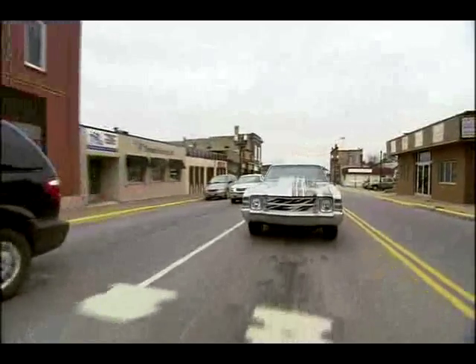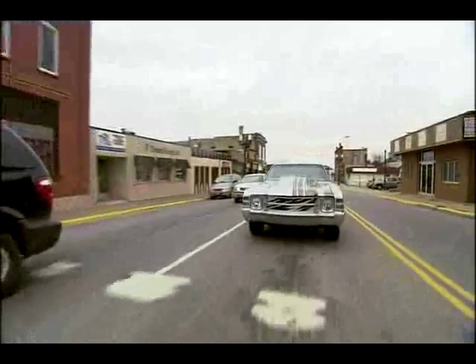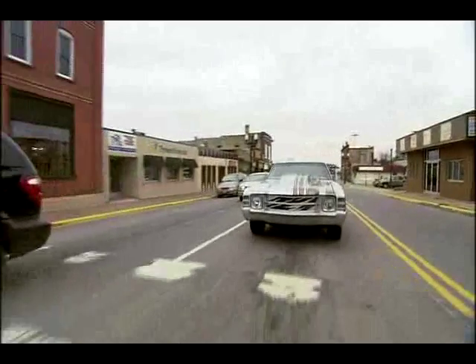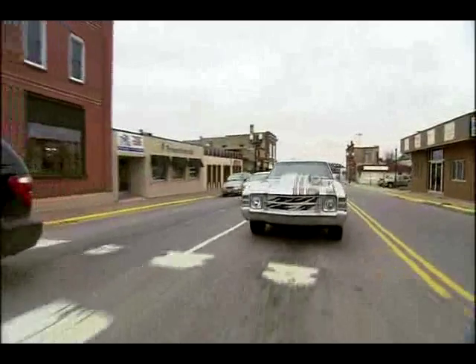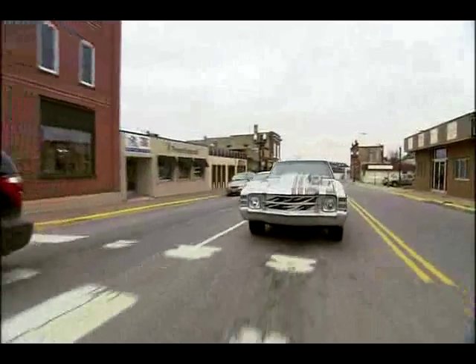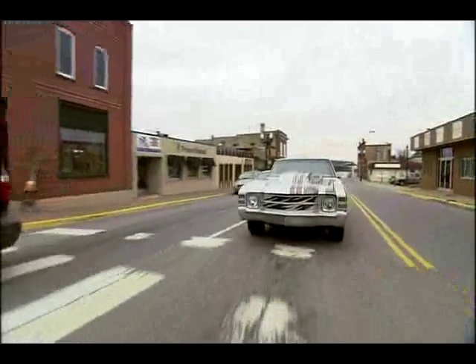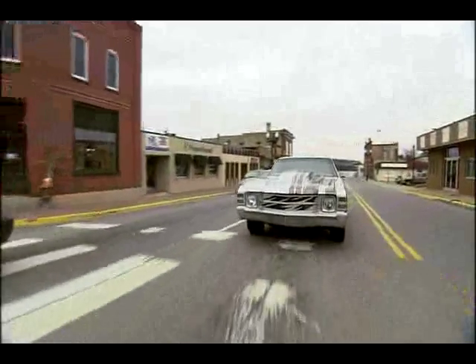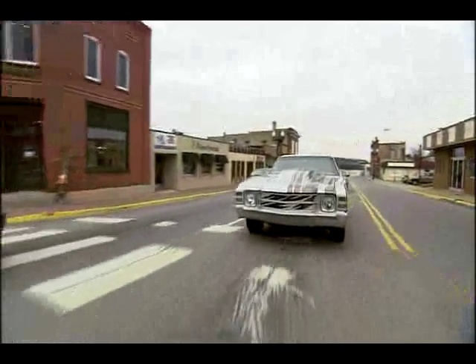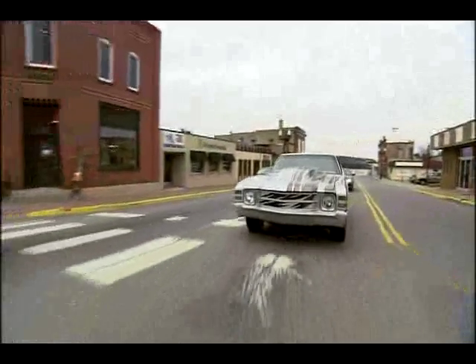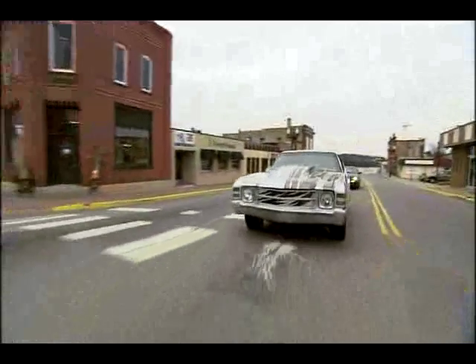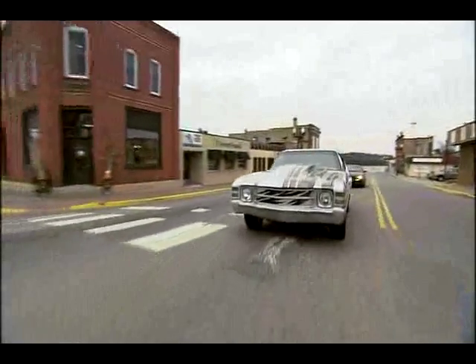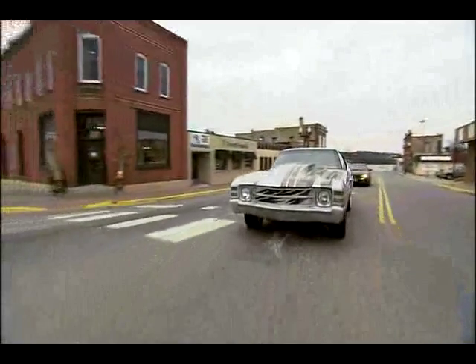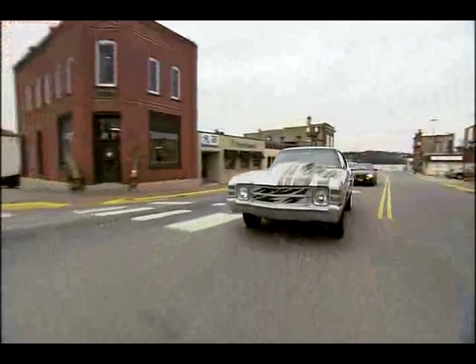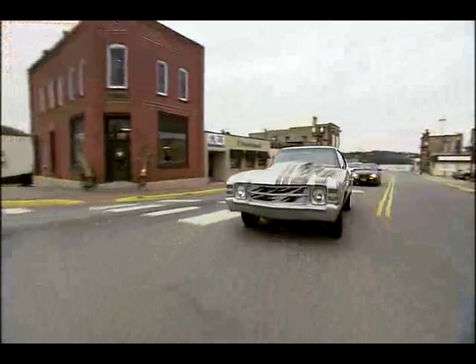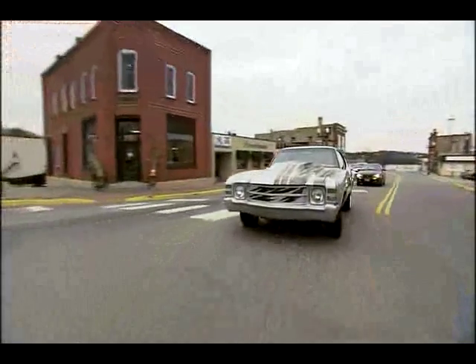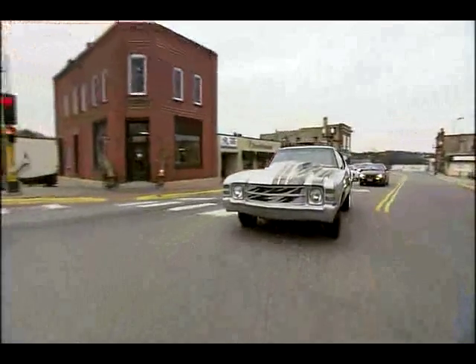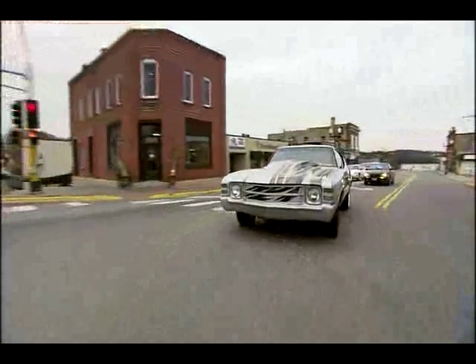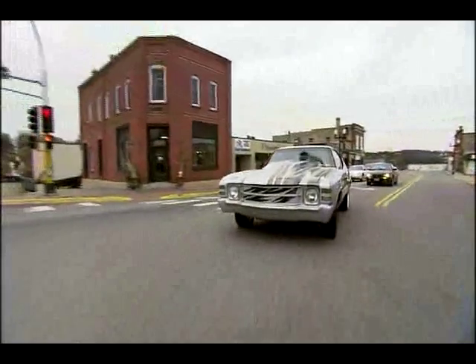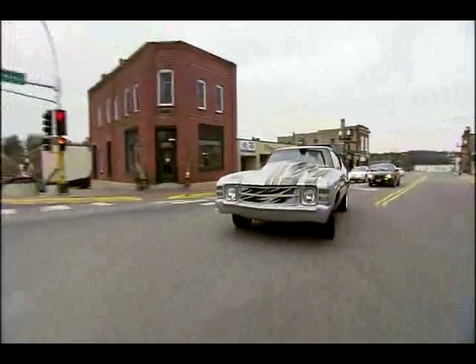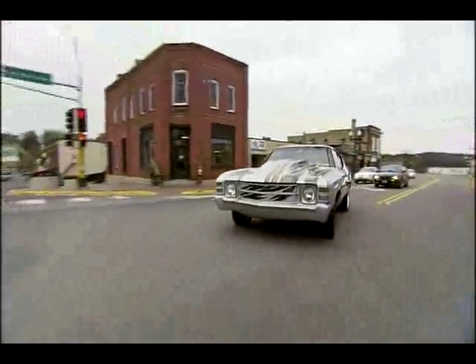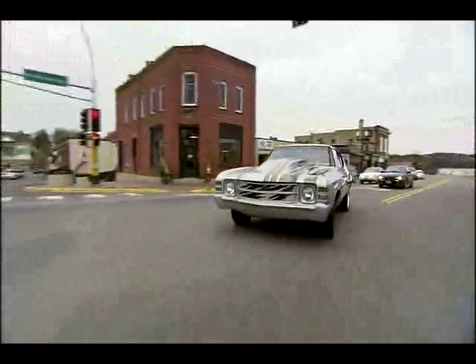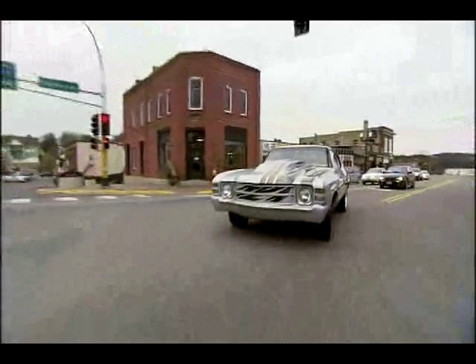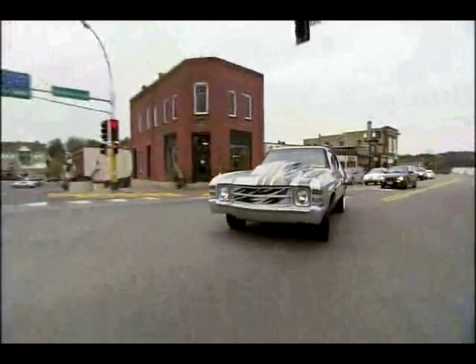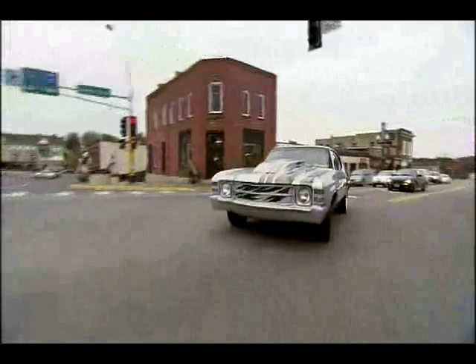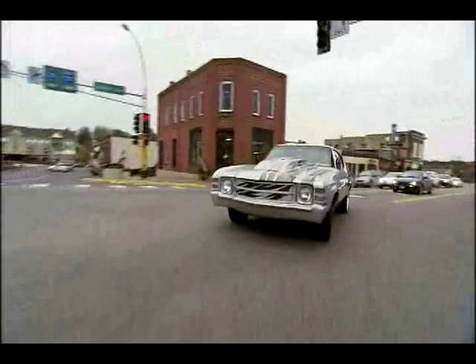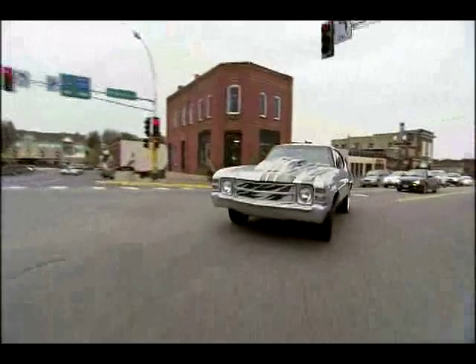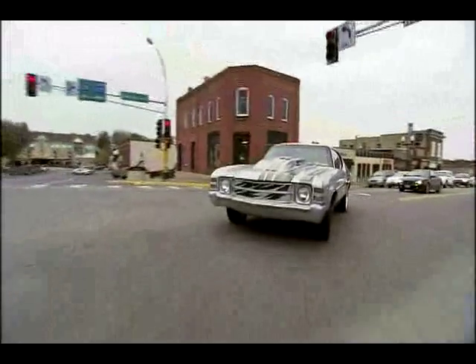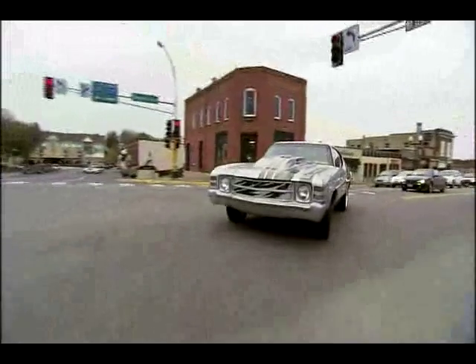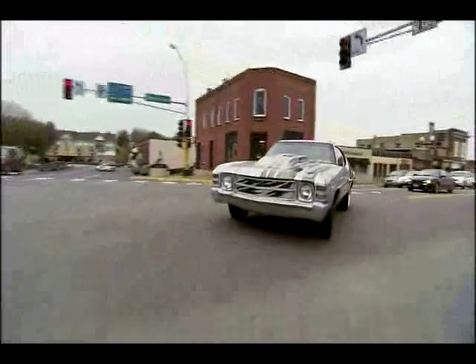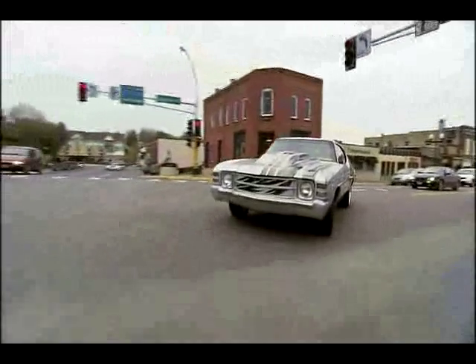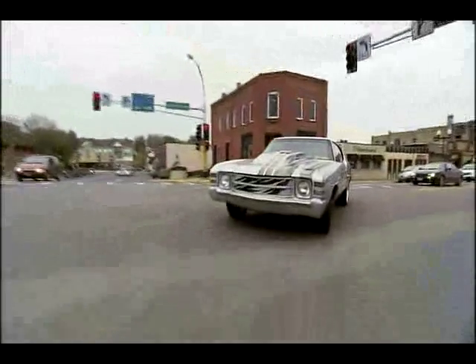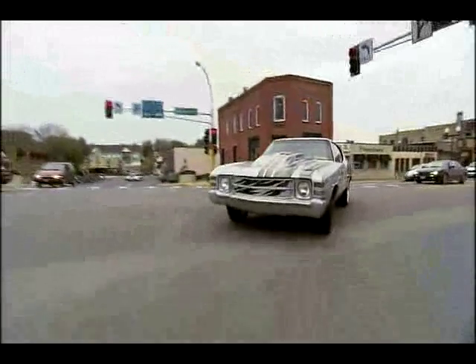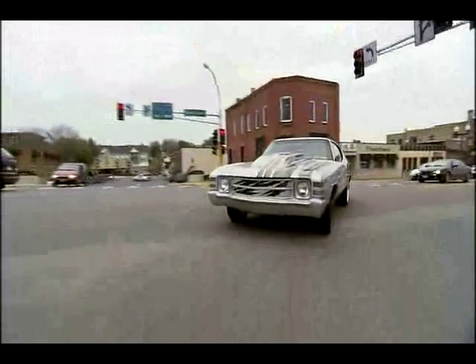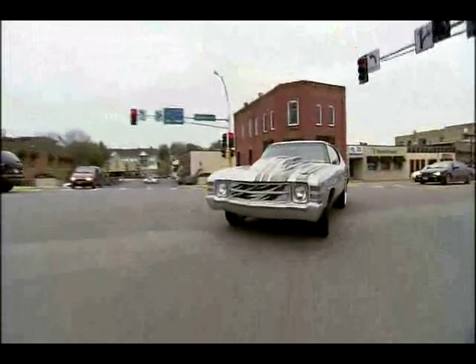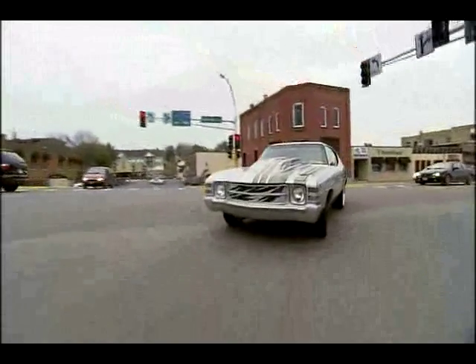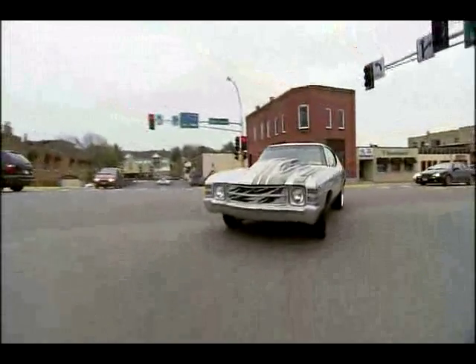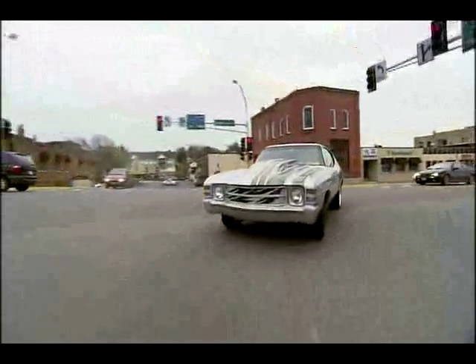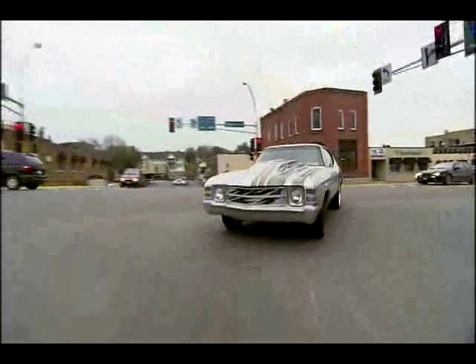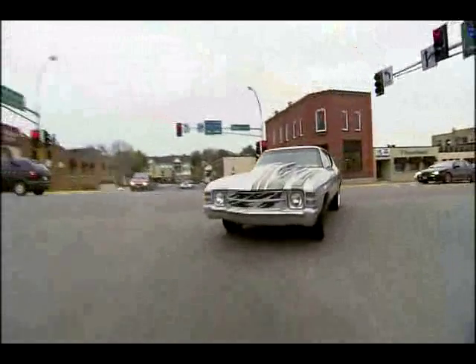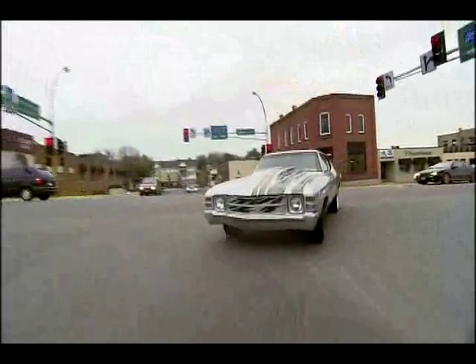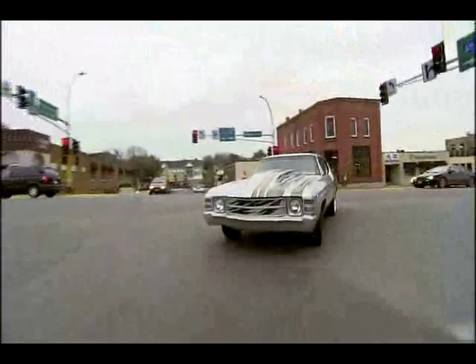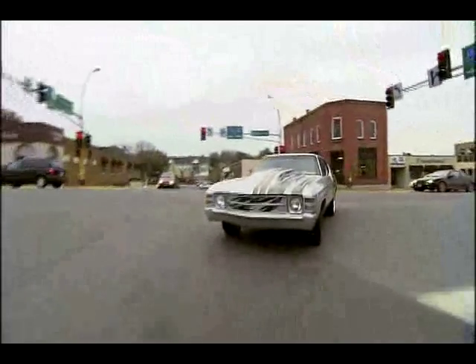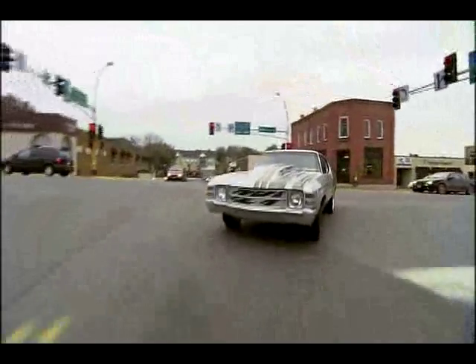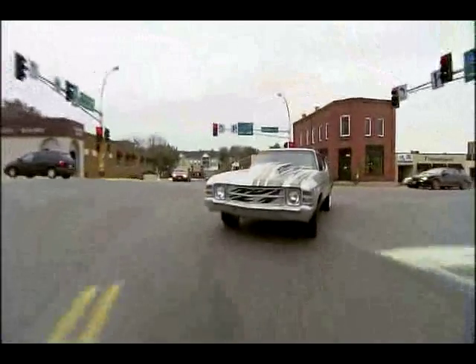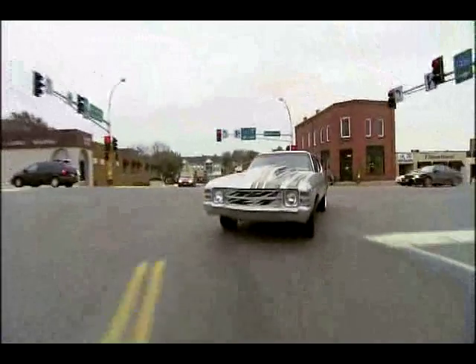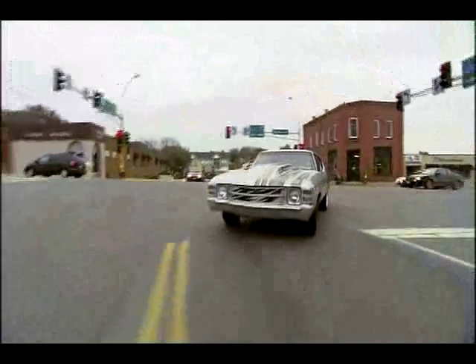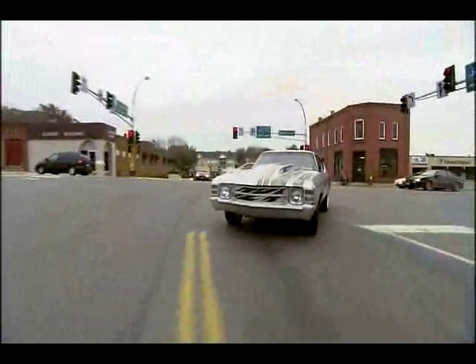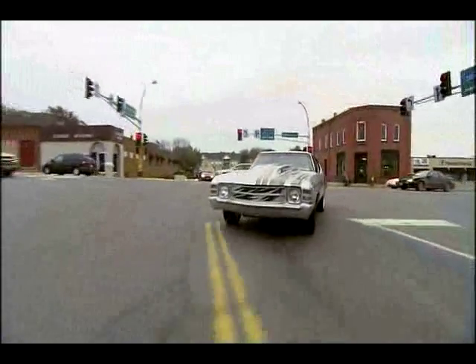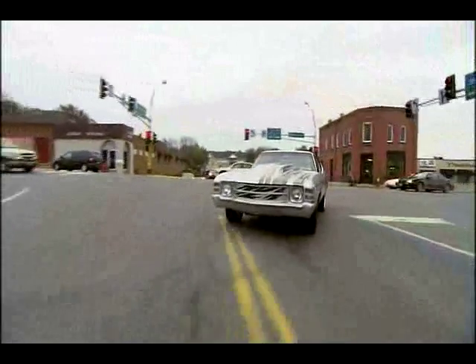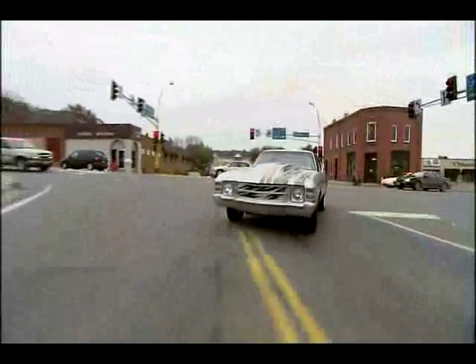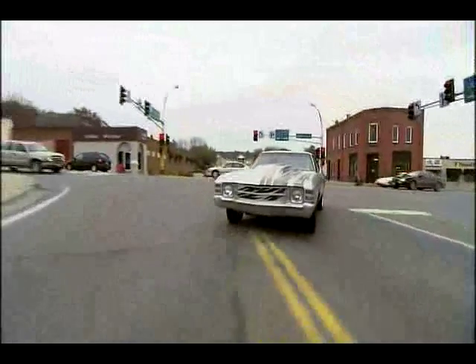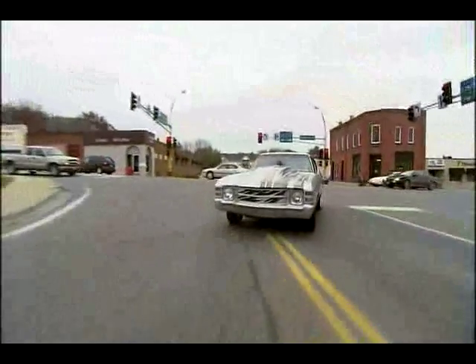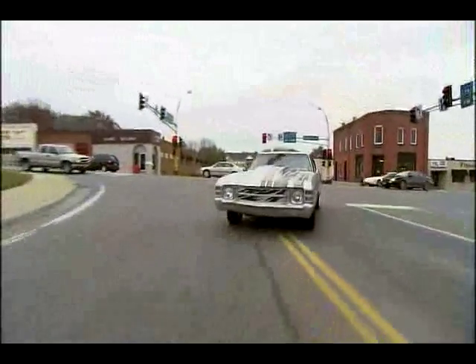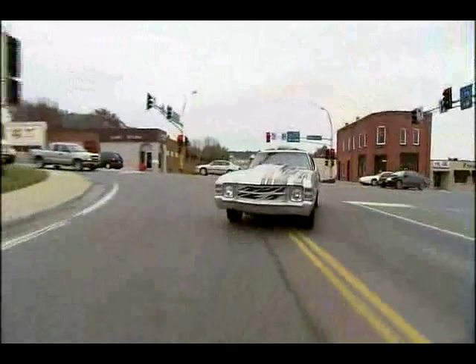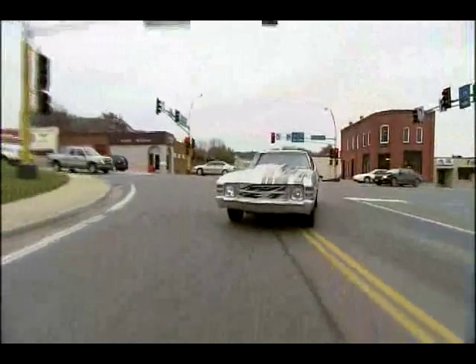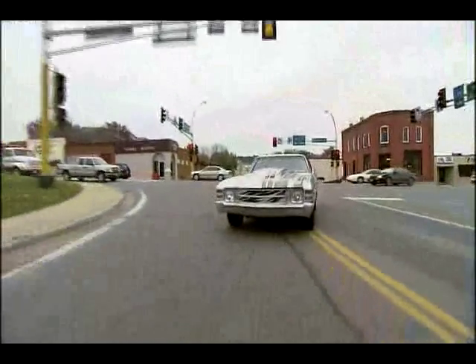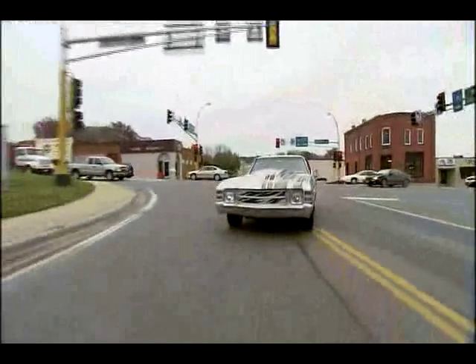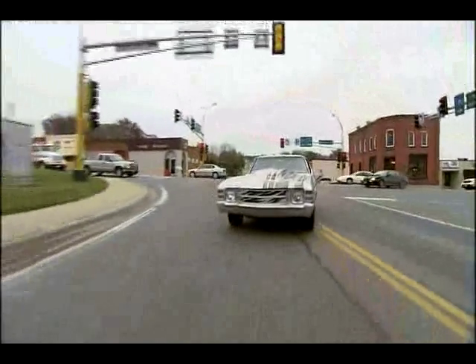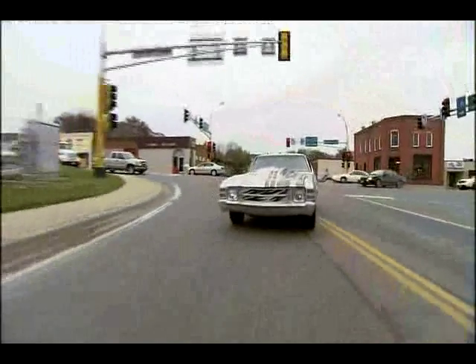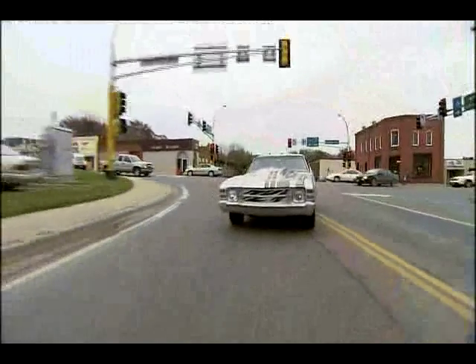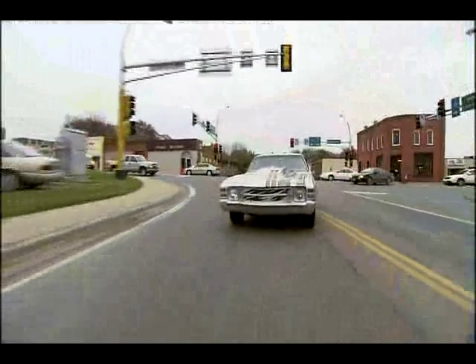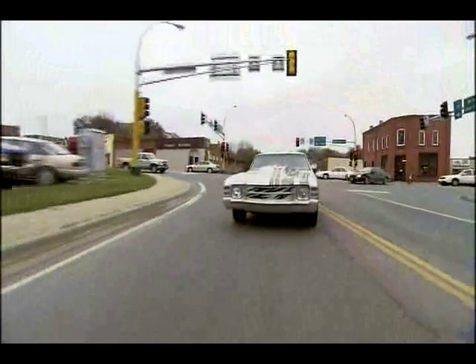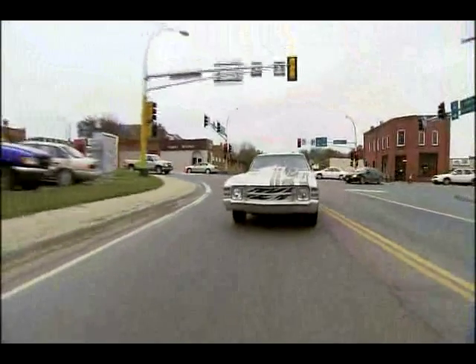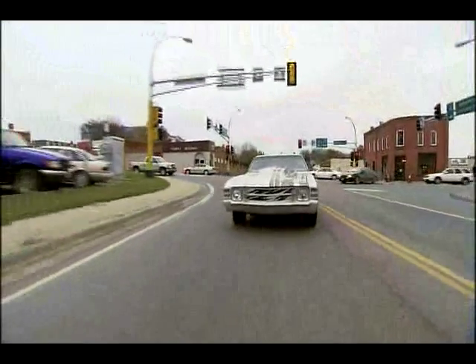Got front and rear sway bars on it that are stock, and with the air ride system in it, the car drives and handles excellent.